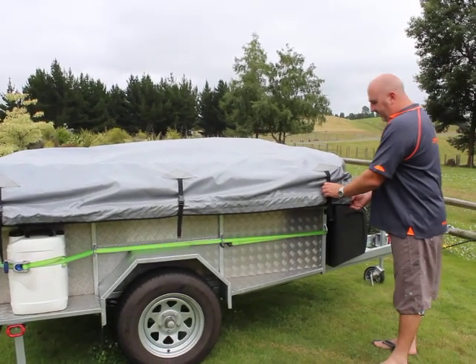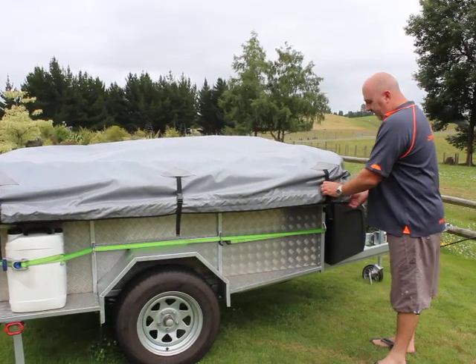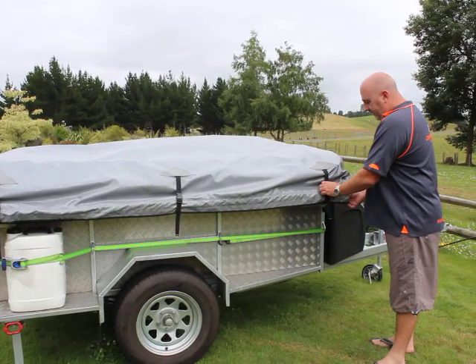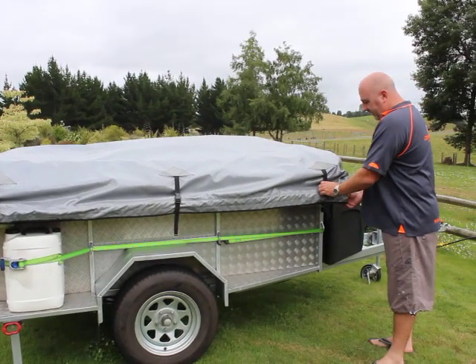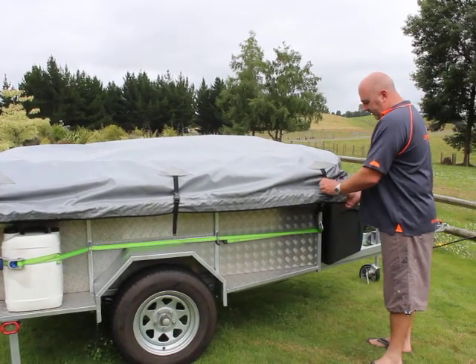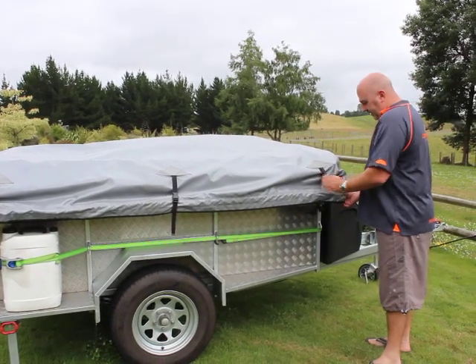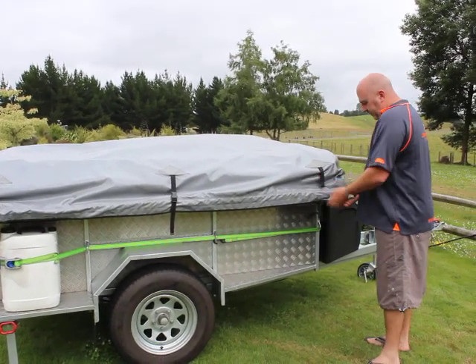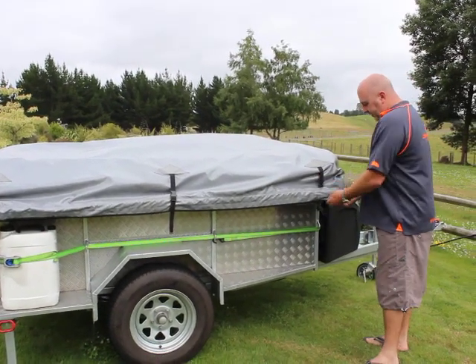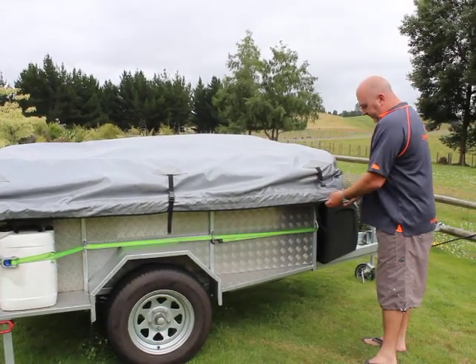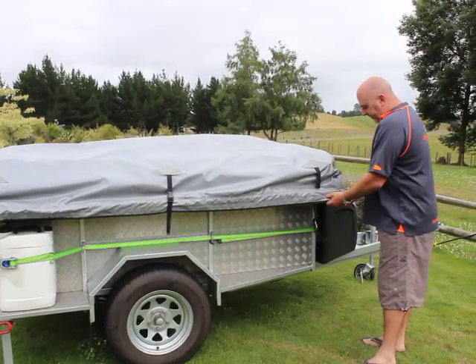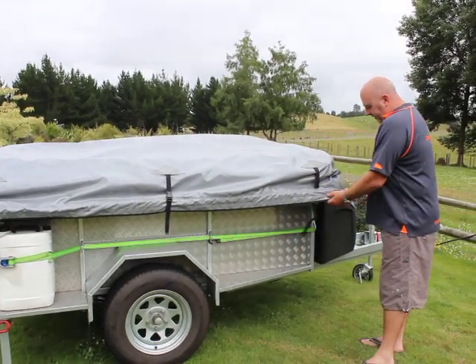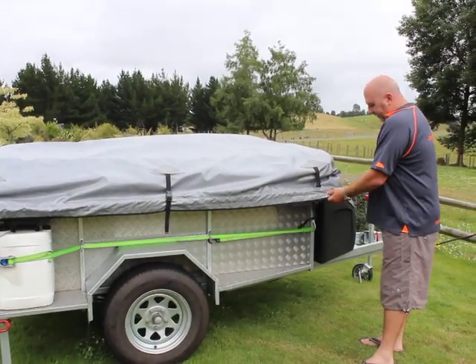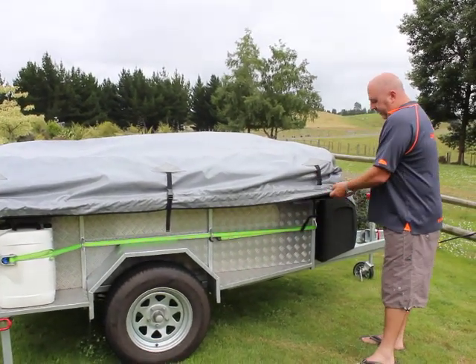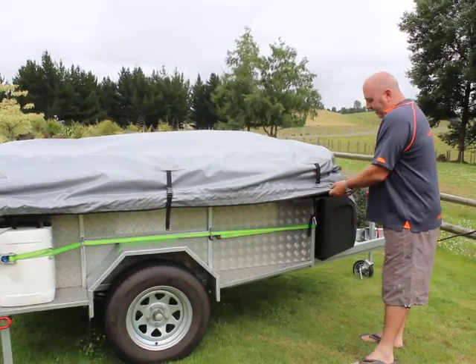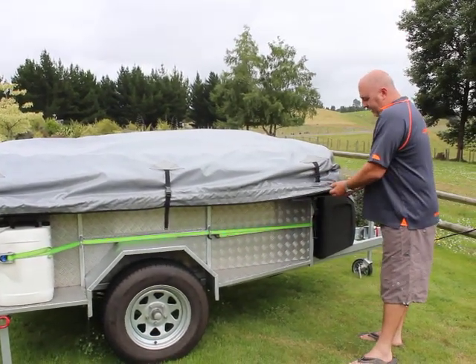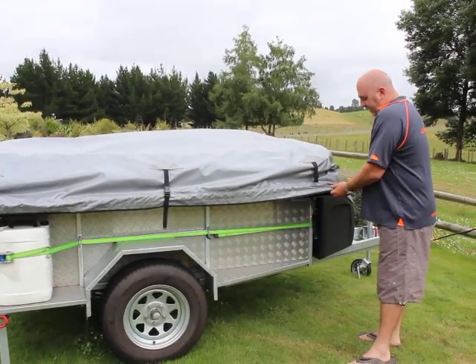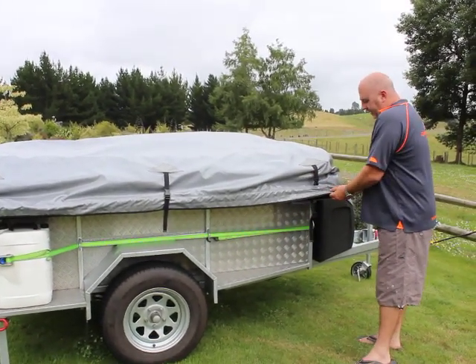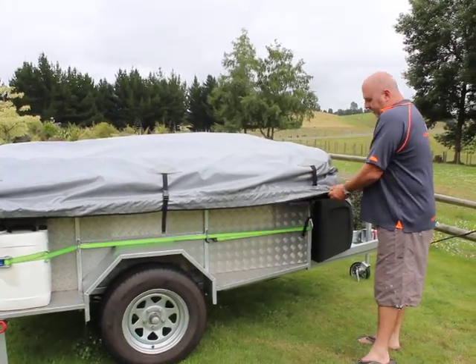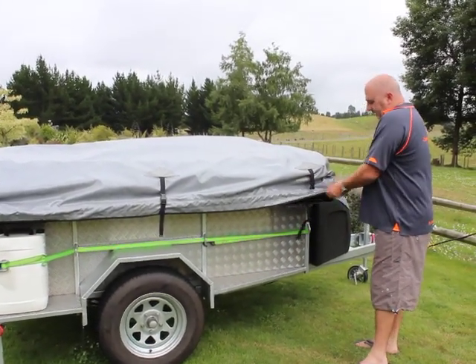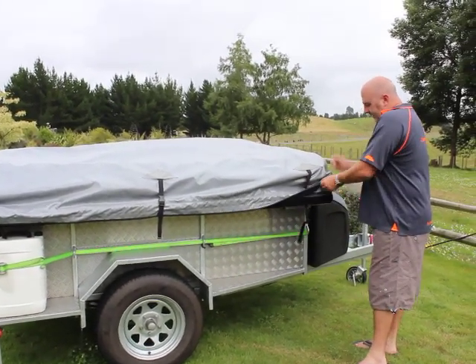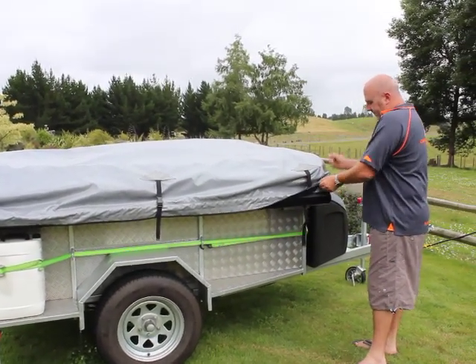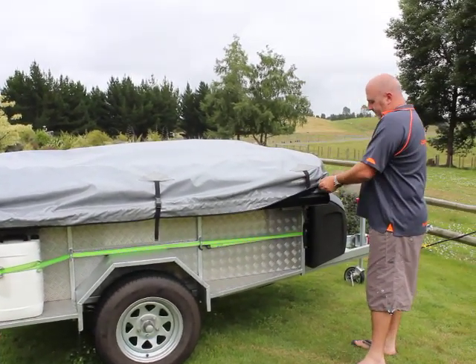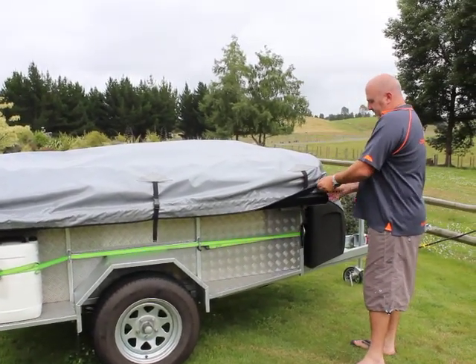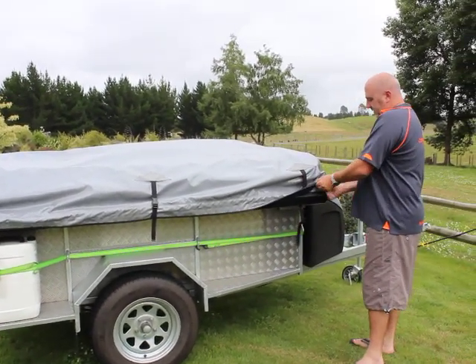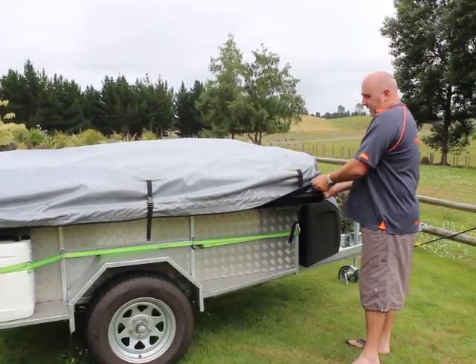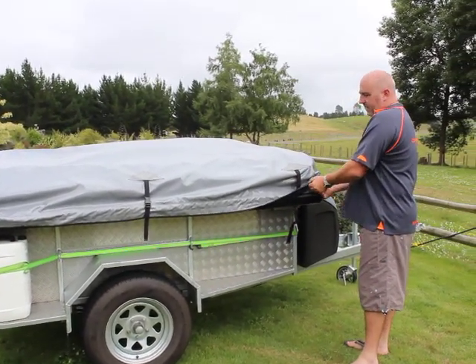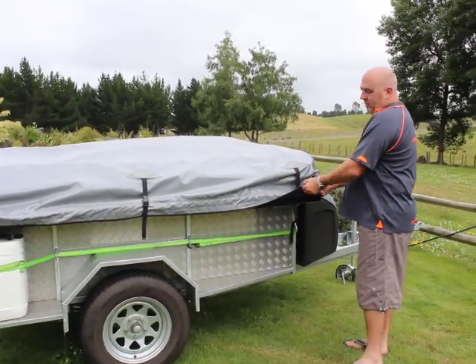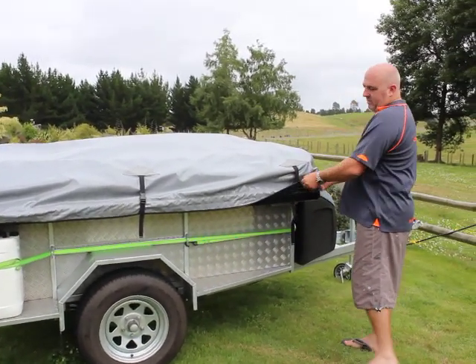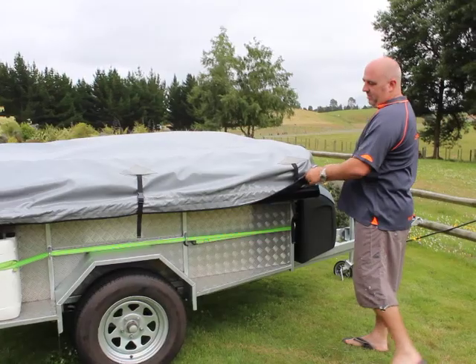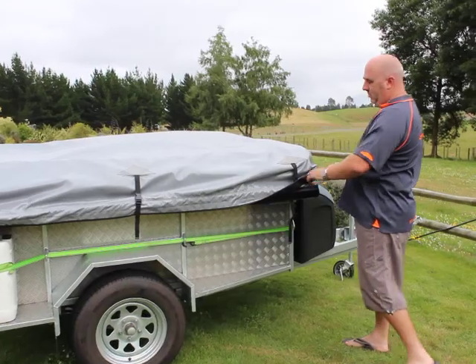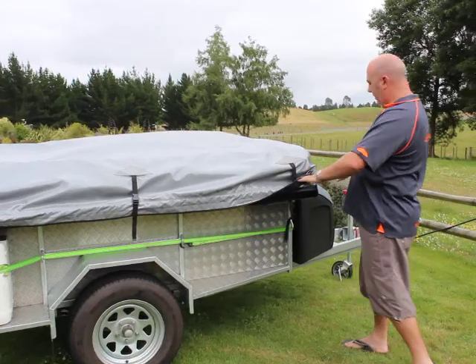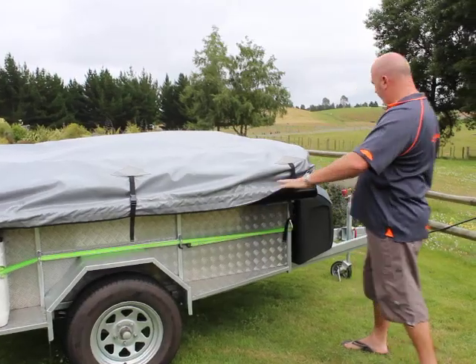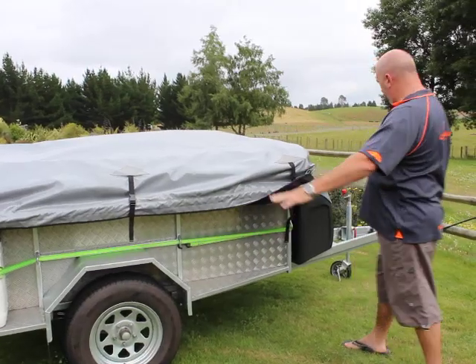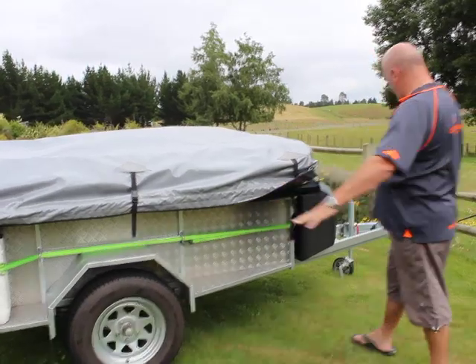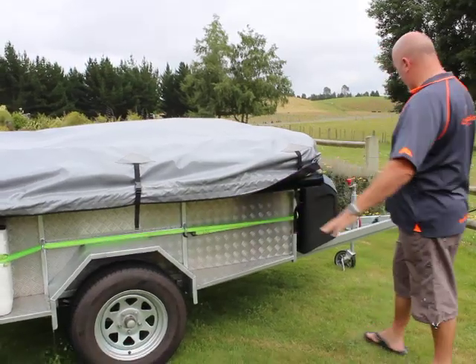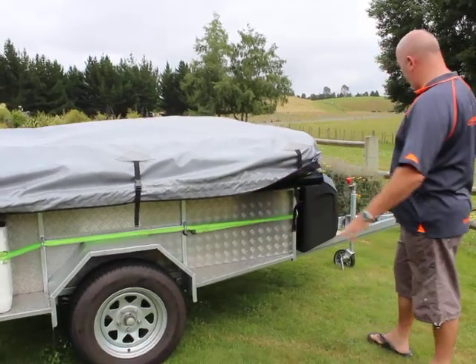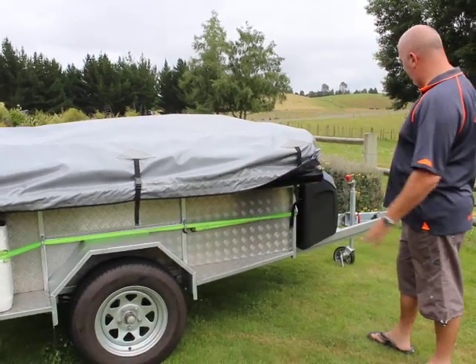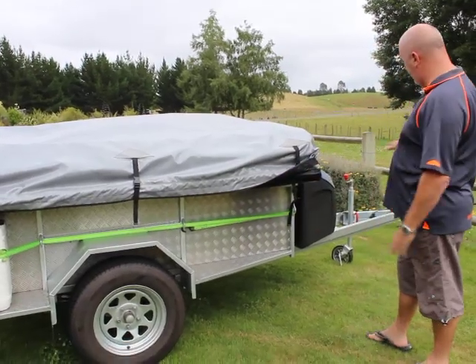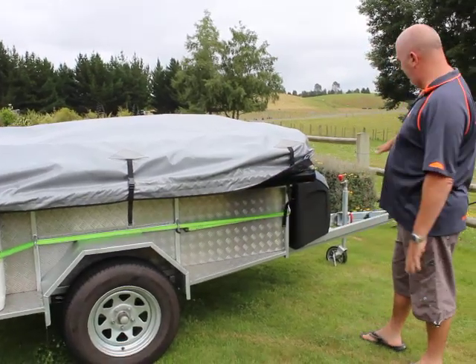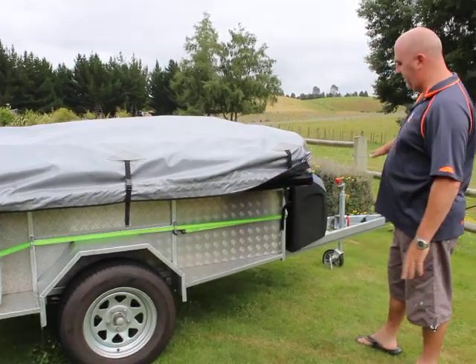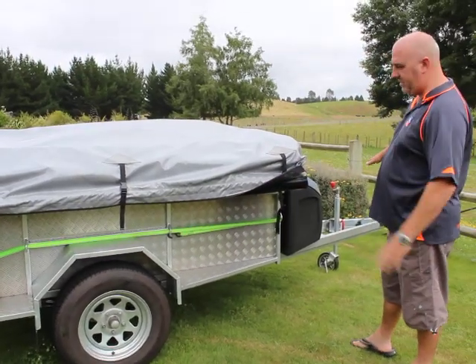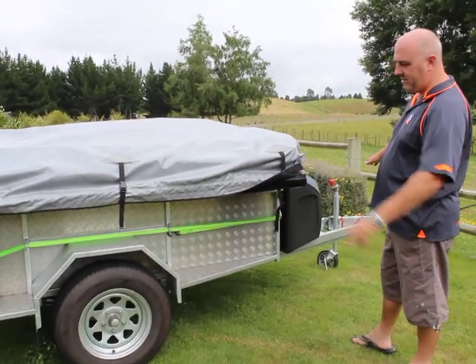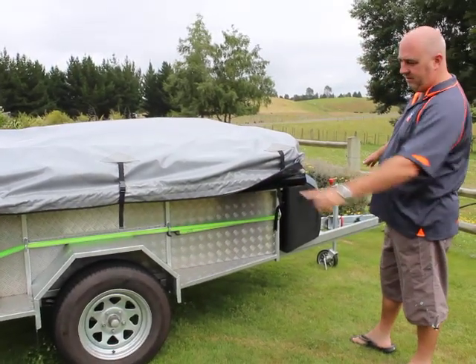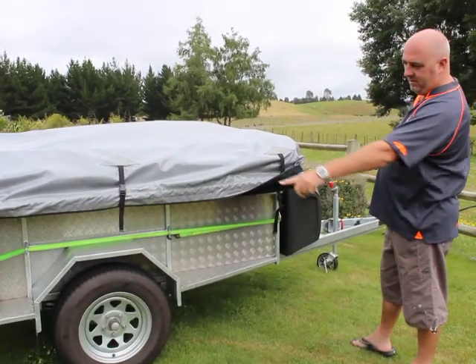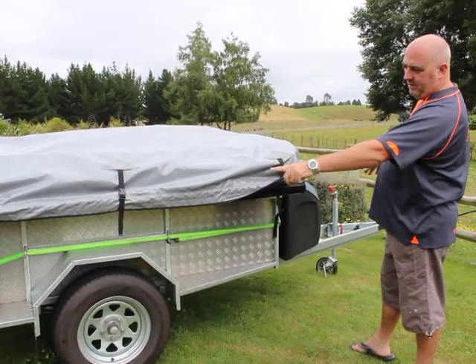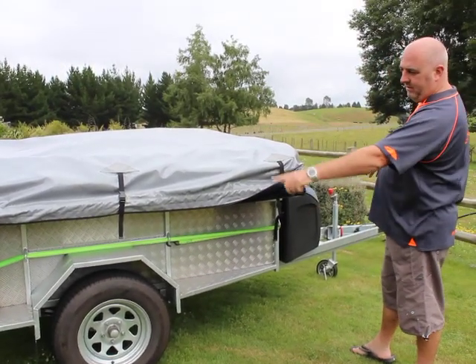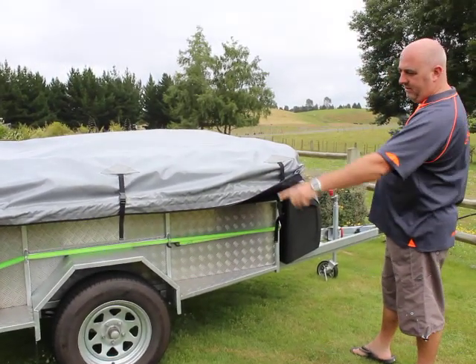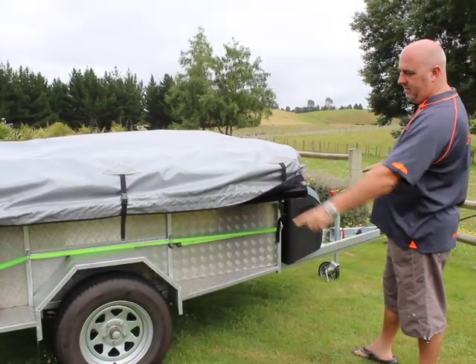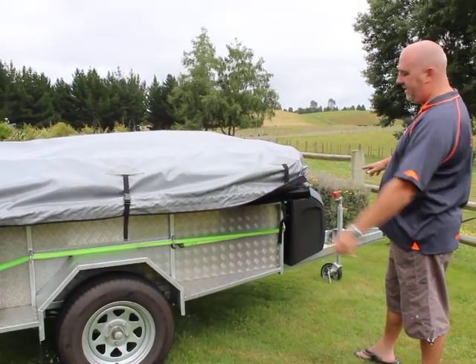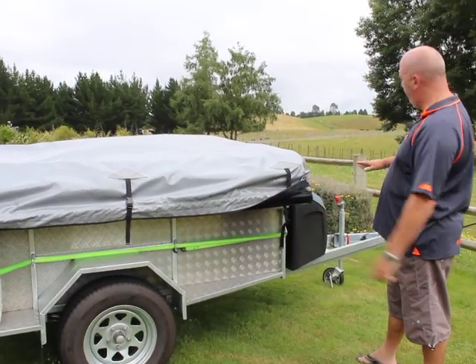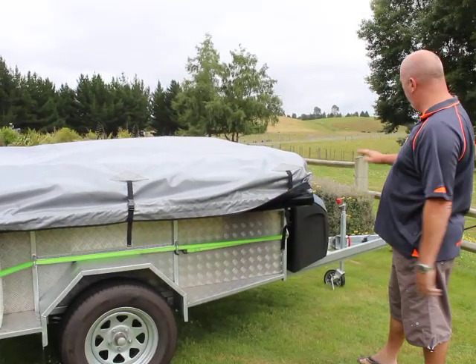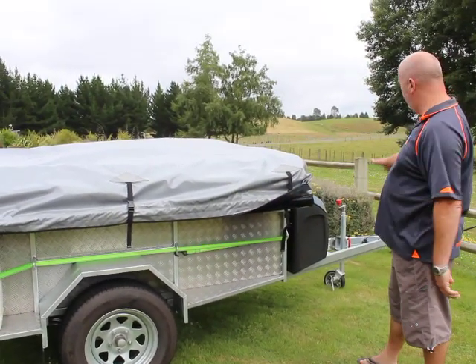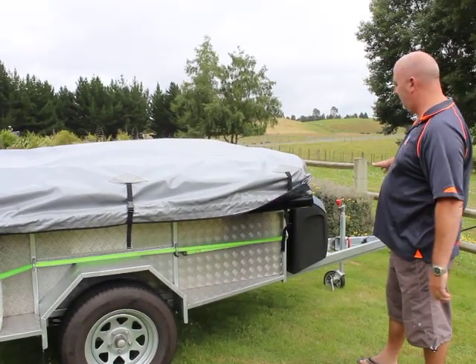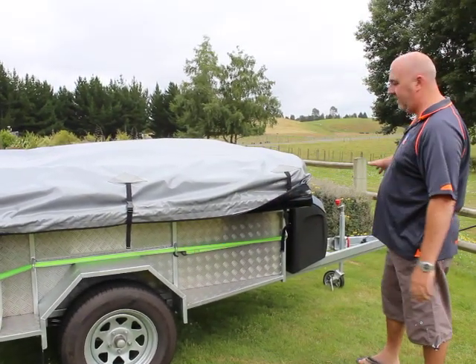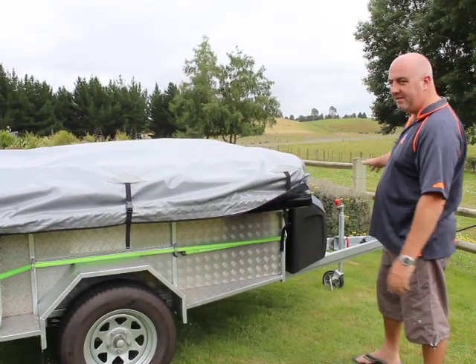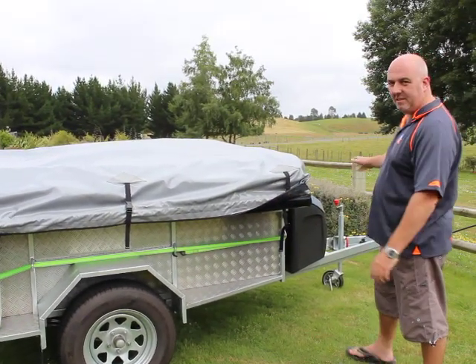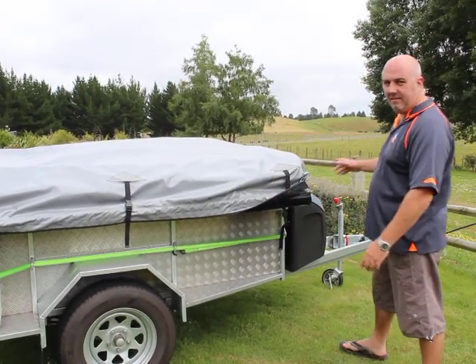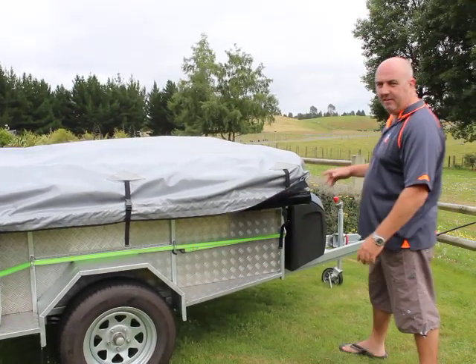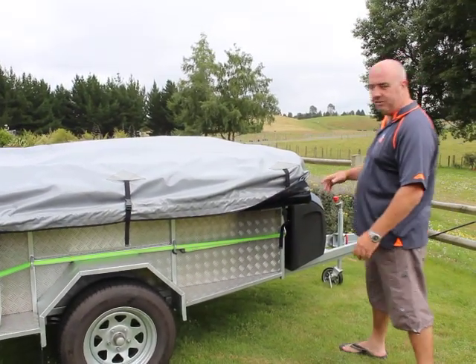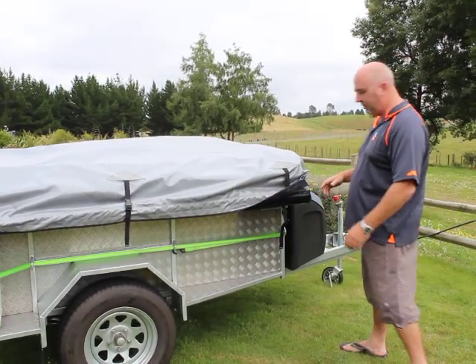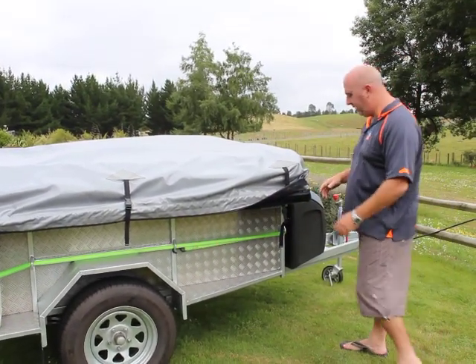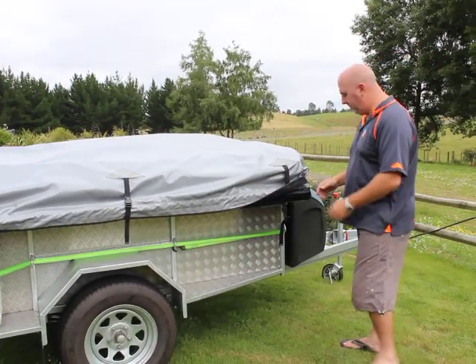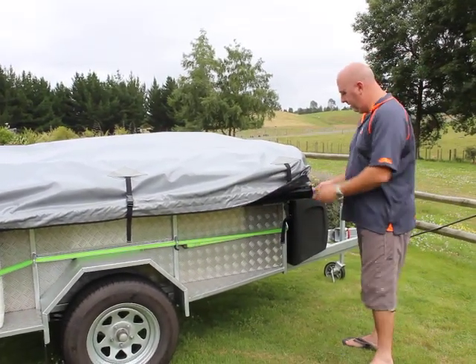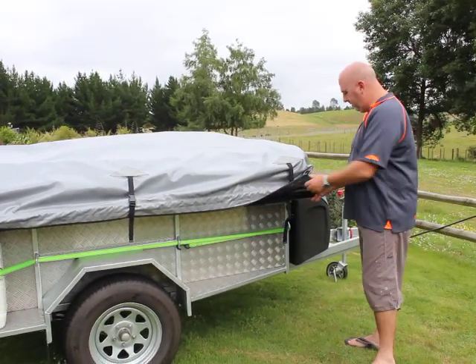To put up your 3D camping car, once it's all level on the site, adjust it at the stabiliser legs and the jockey wheel.